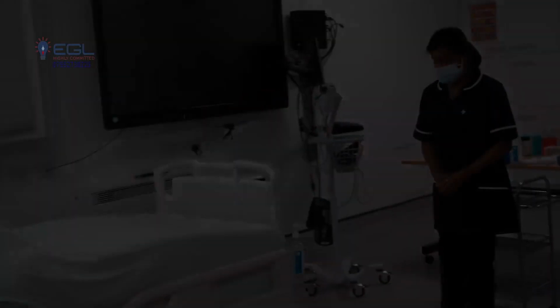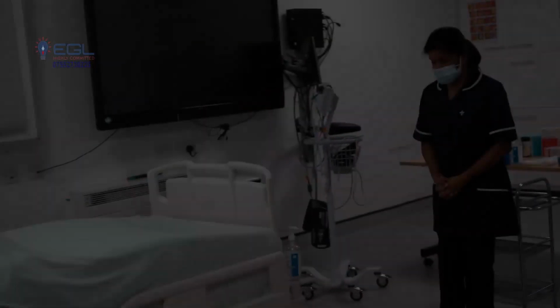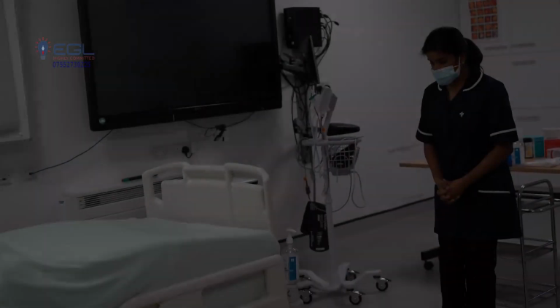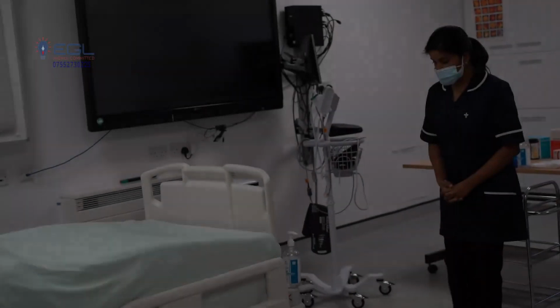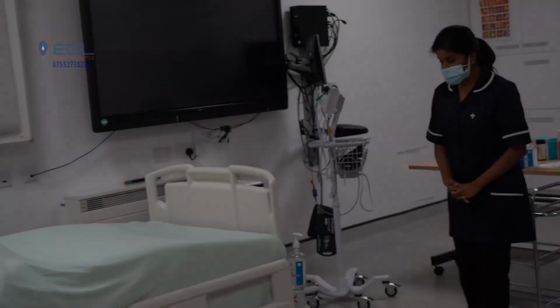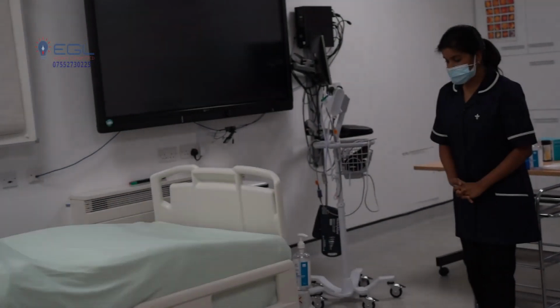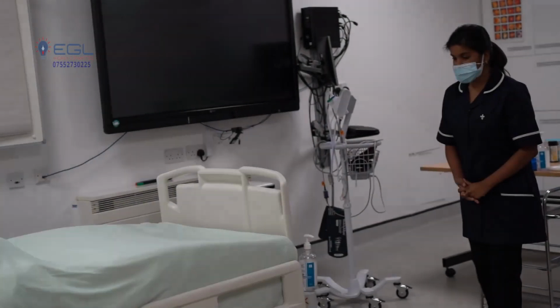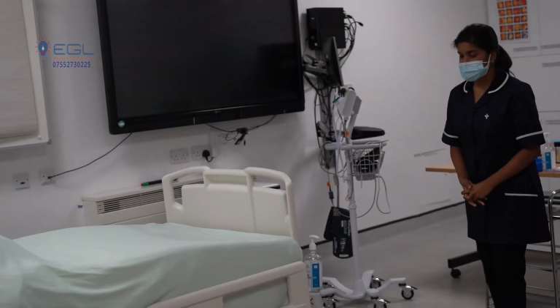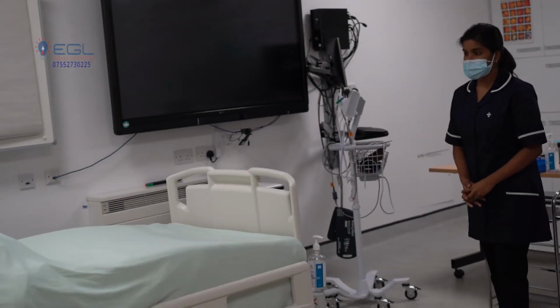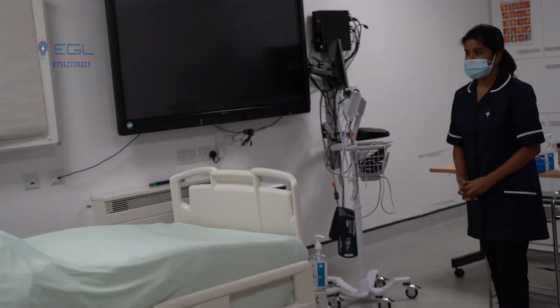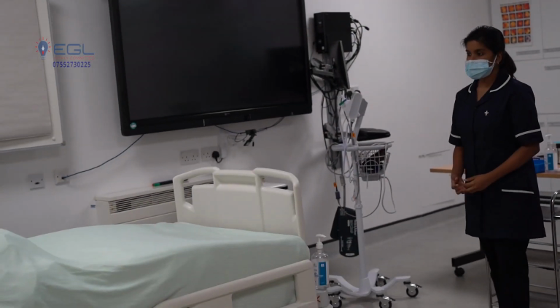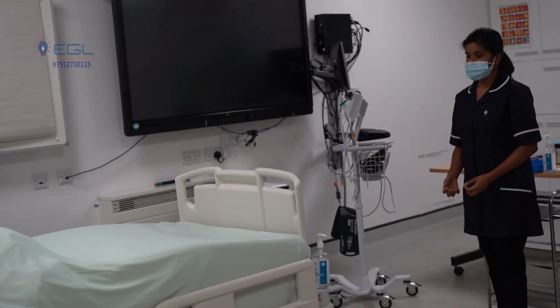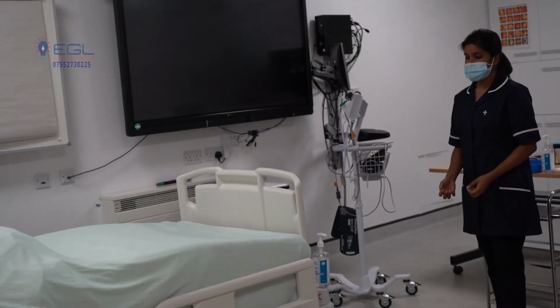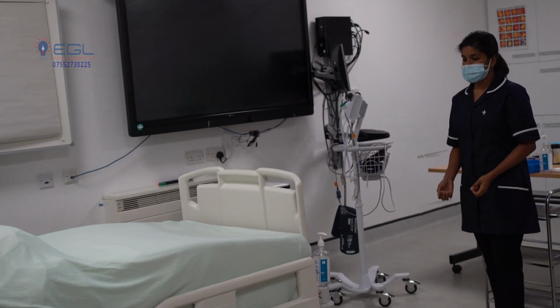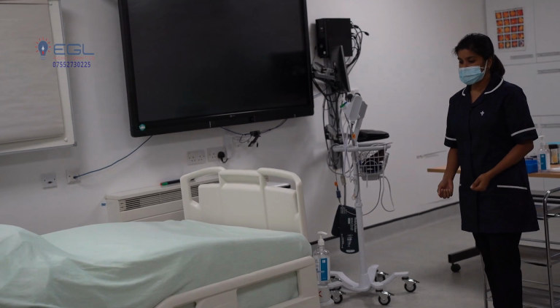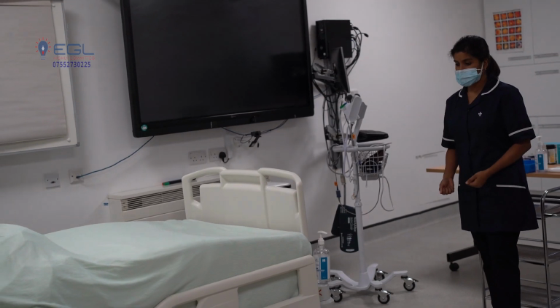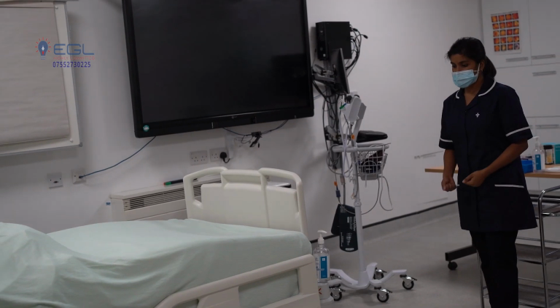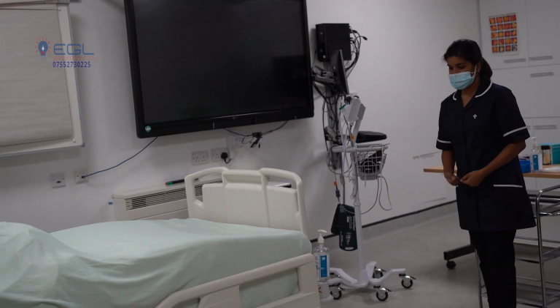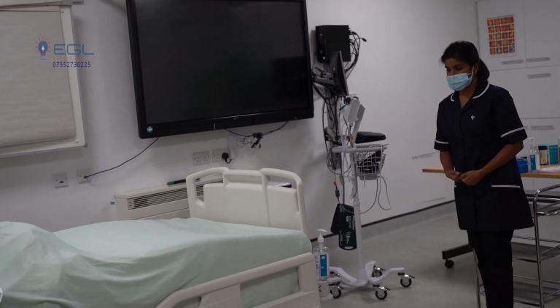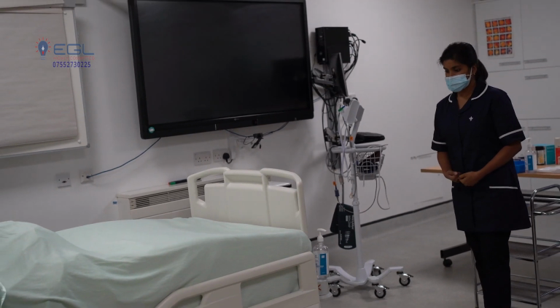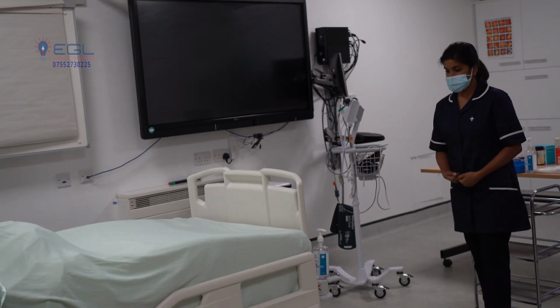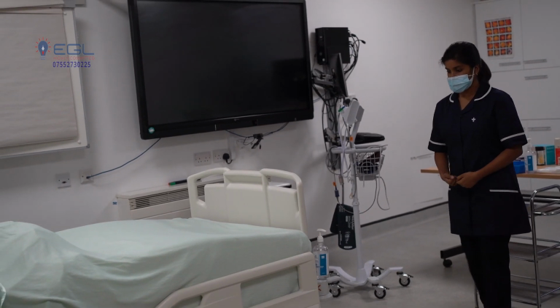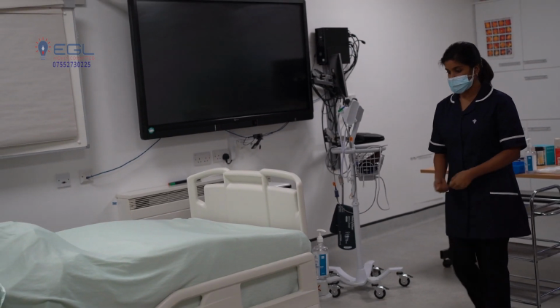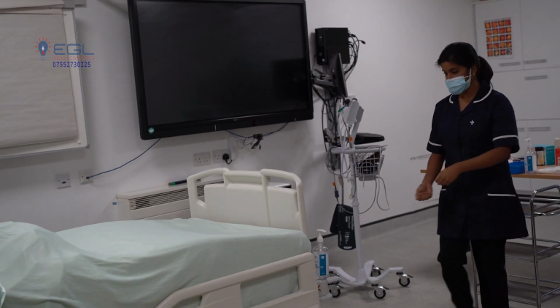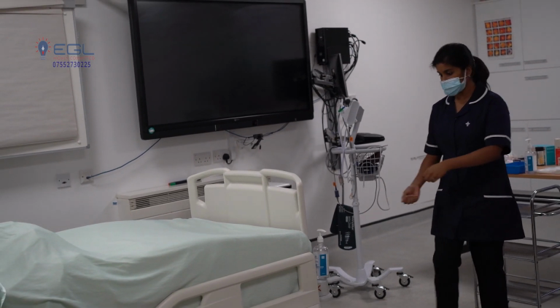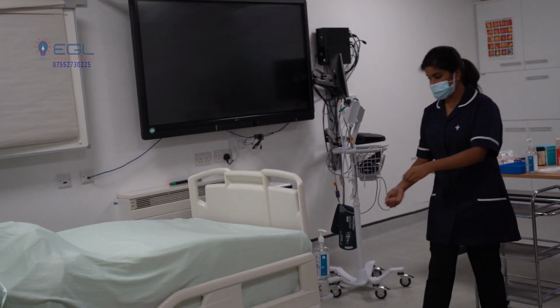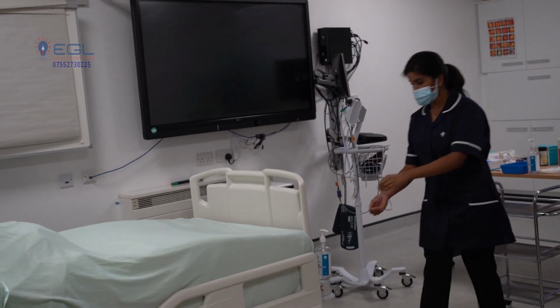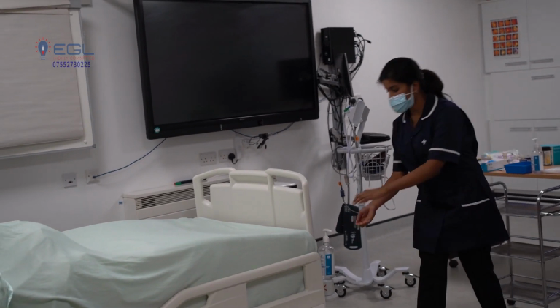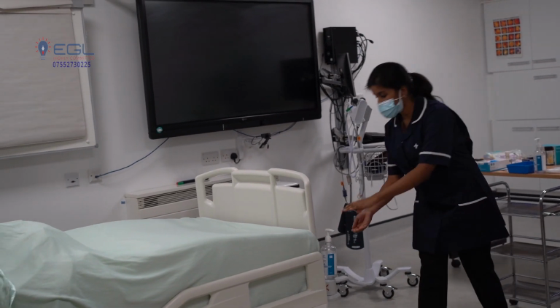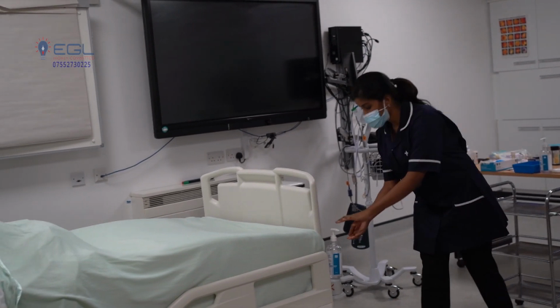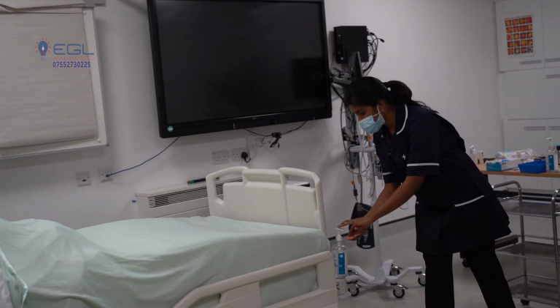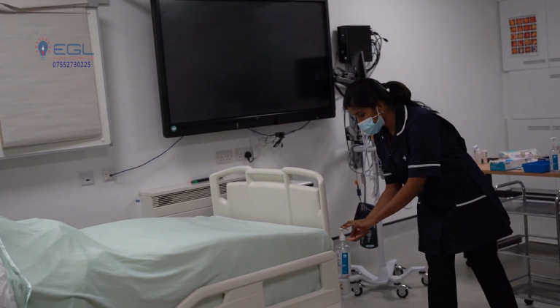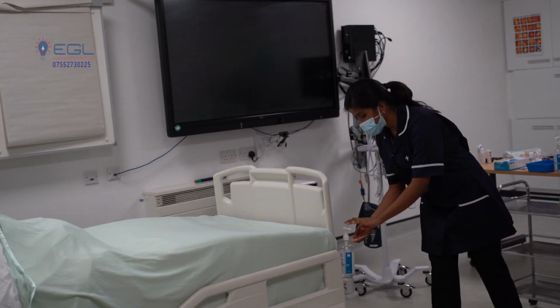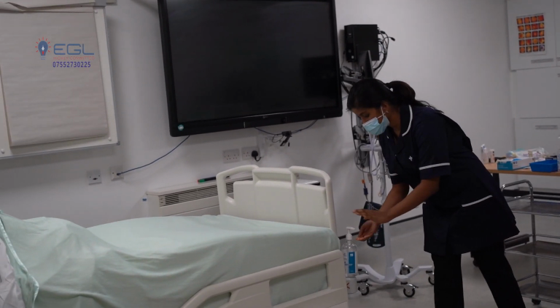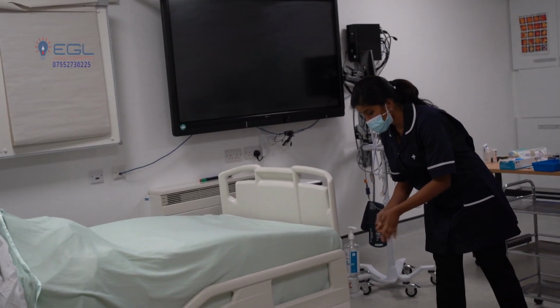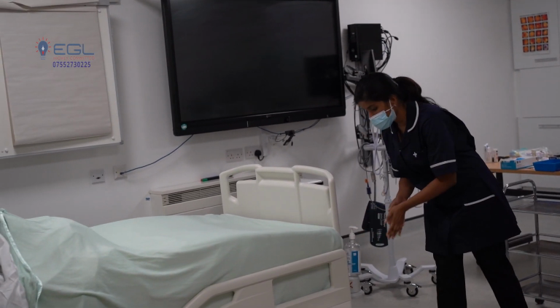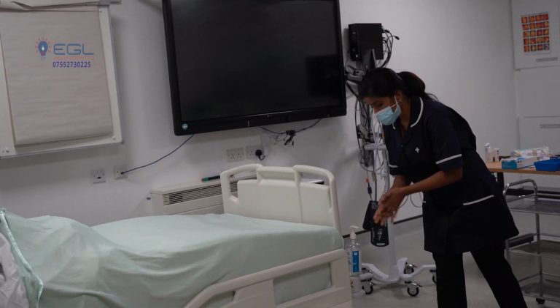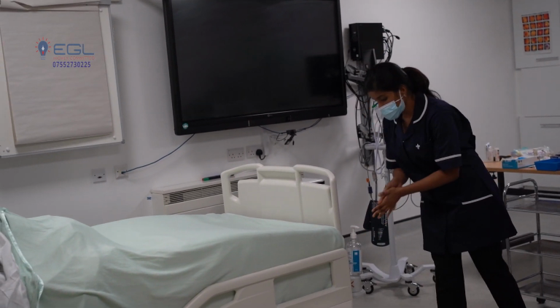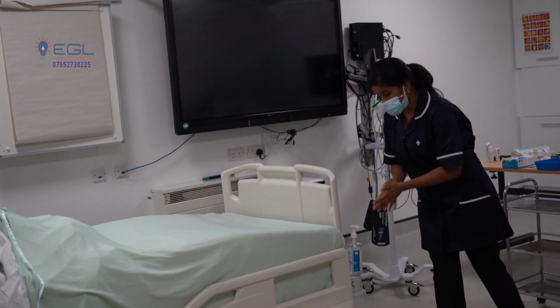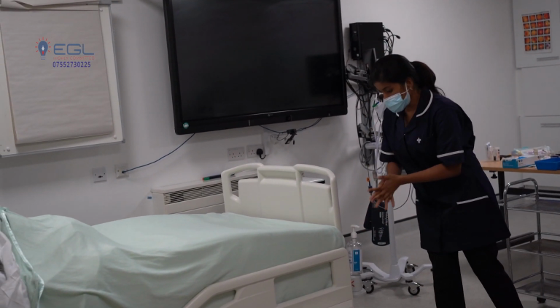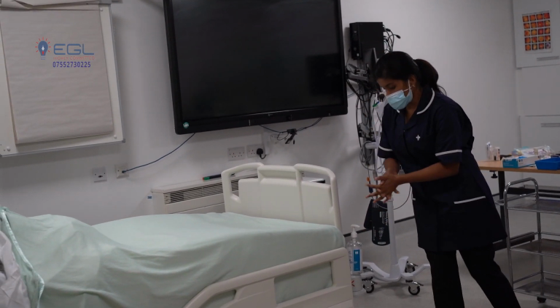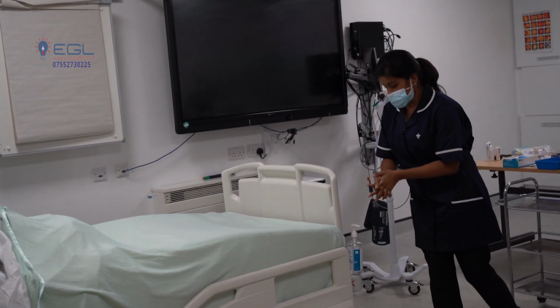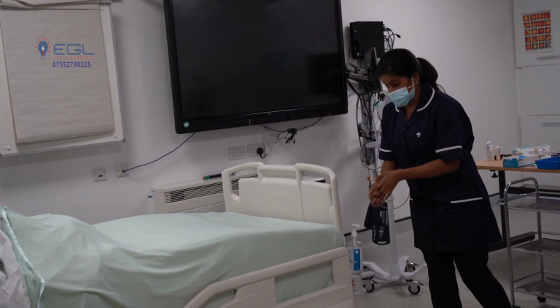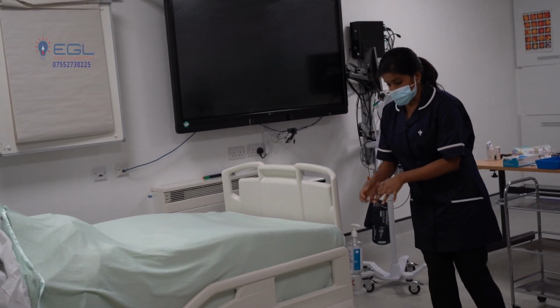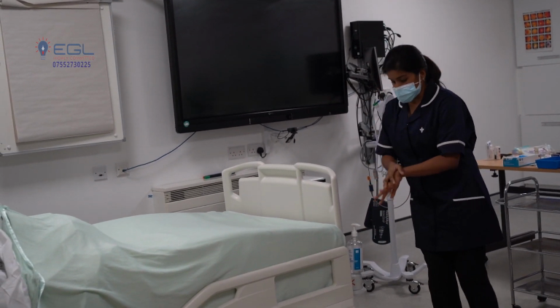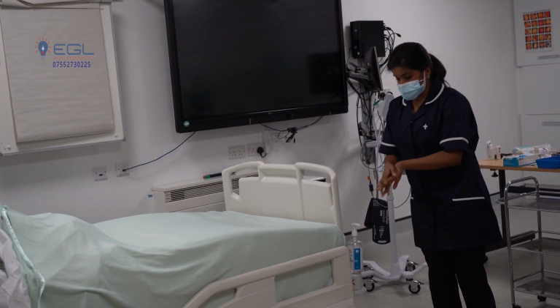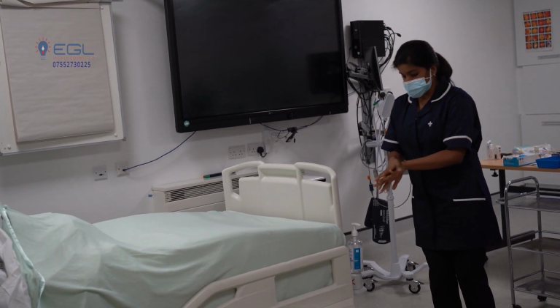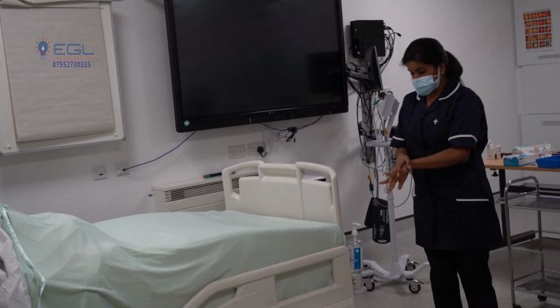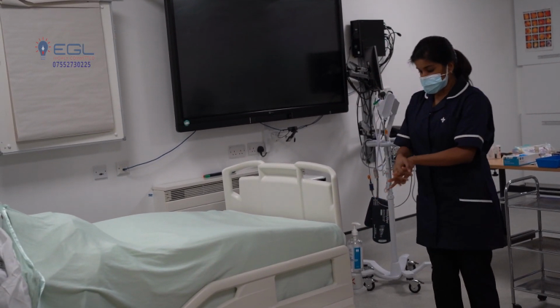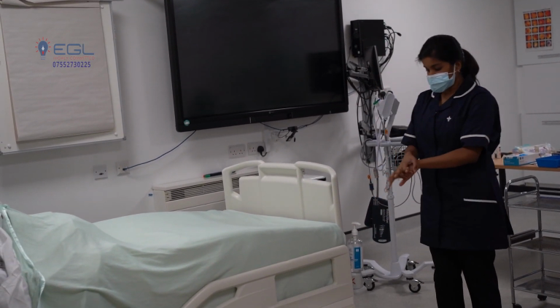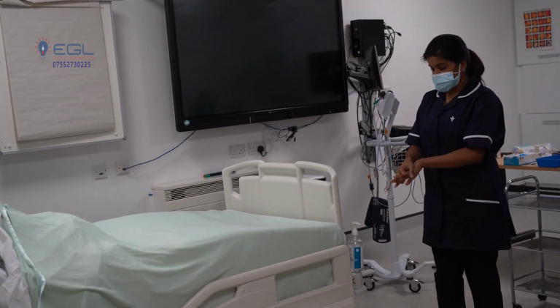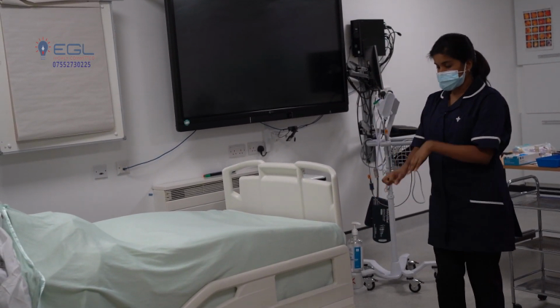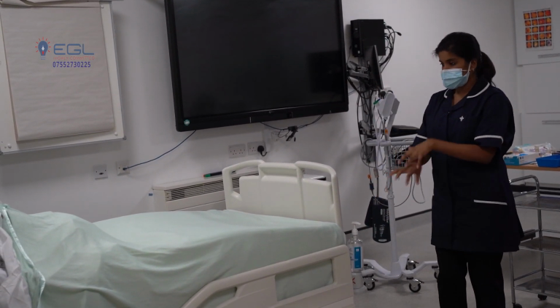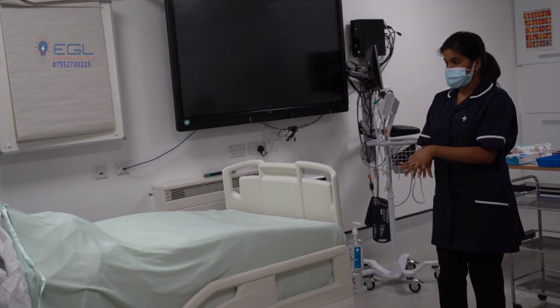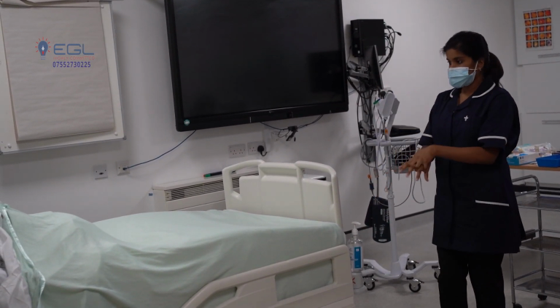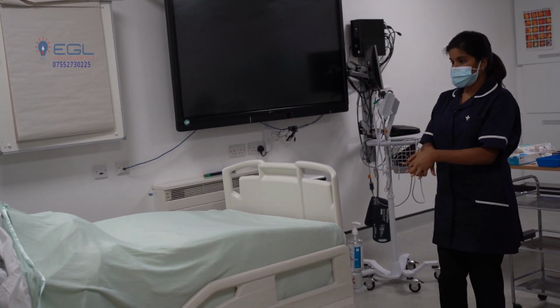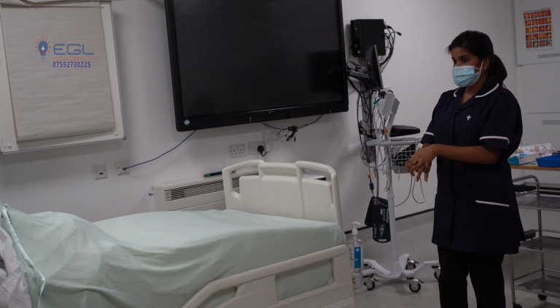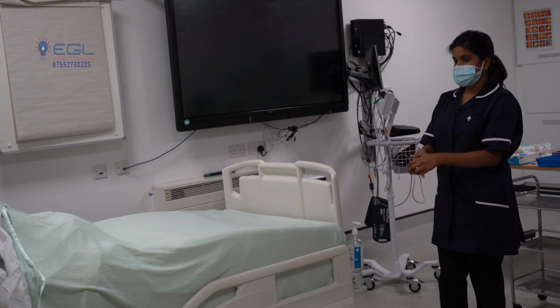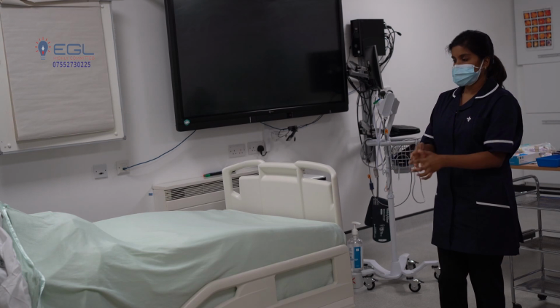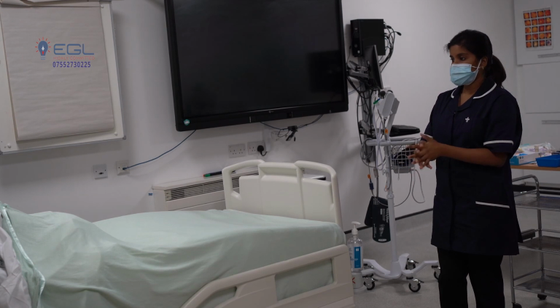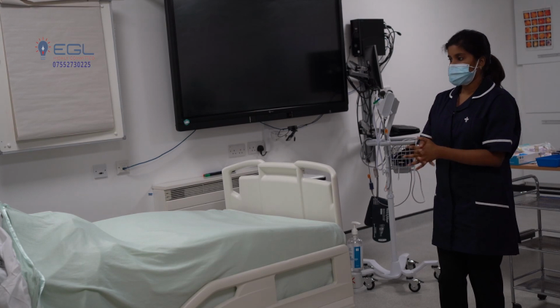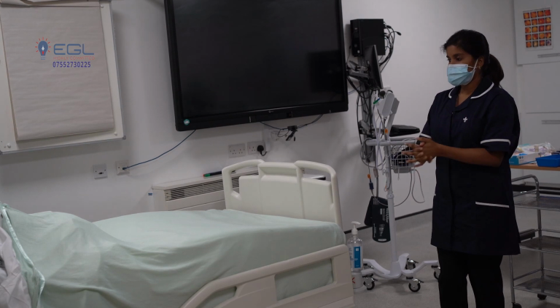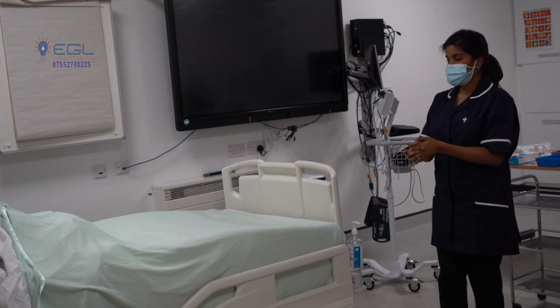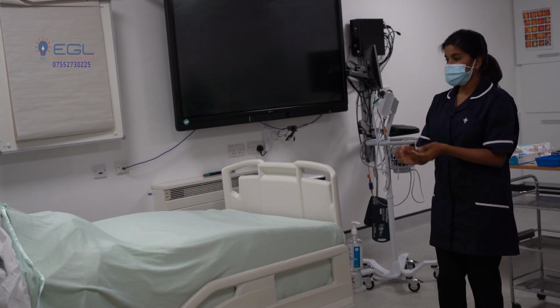Checking for team safety — it is safe for me to enter. I am going to clean my hands in six steps of hand hygiene according to the WHO guidelines.